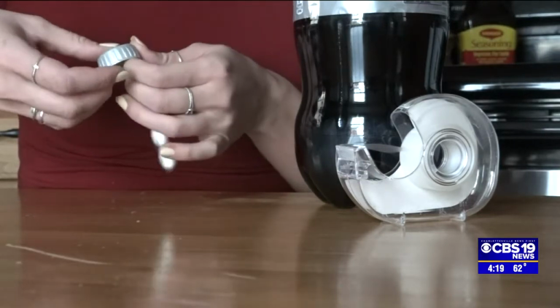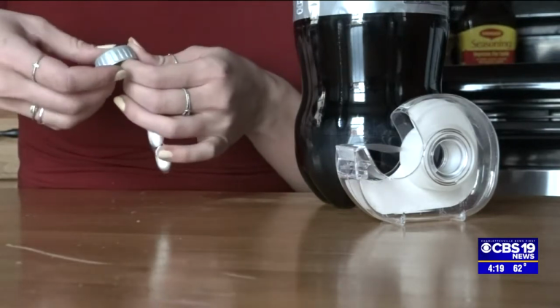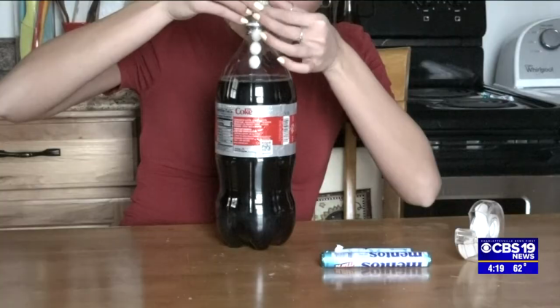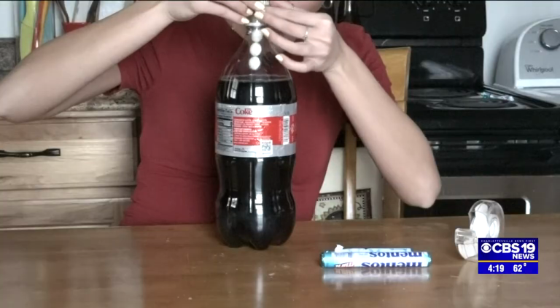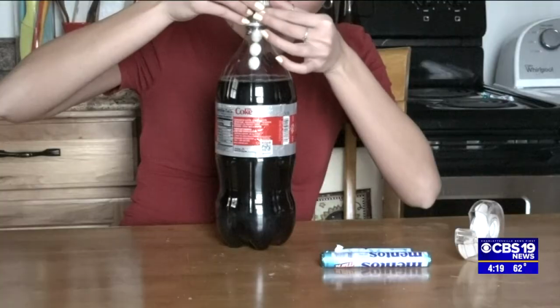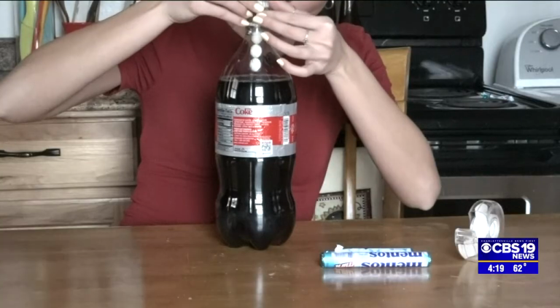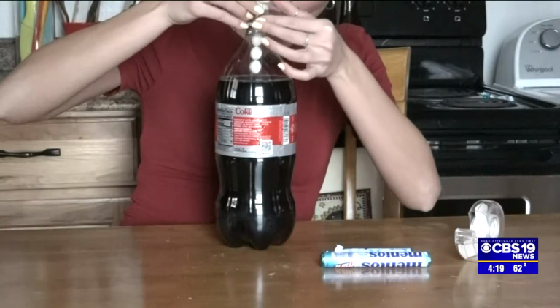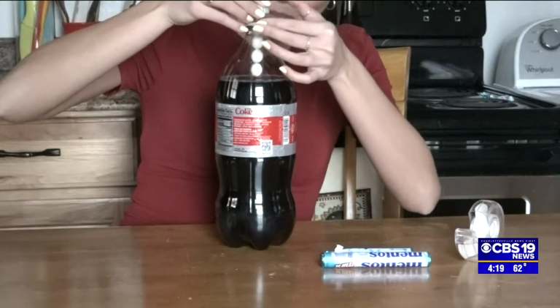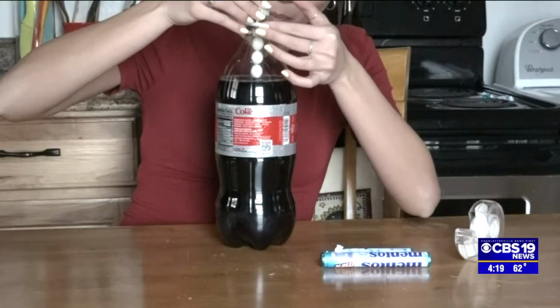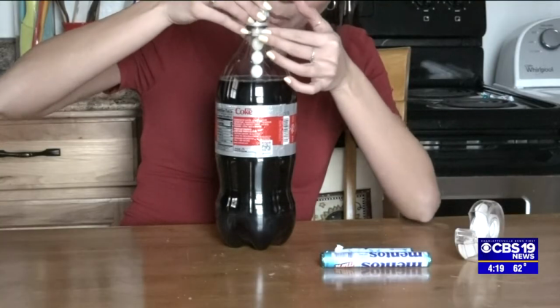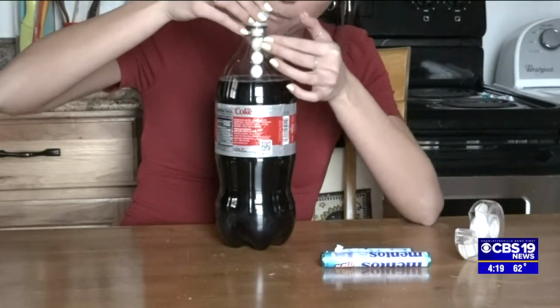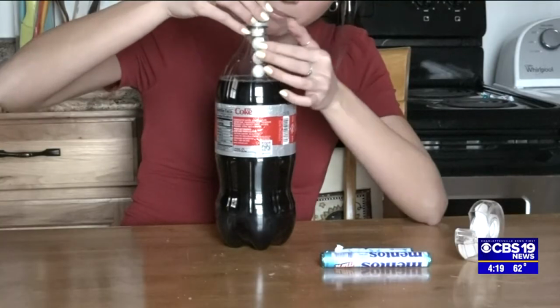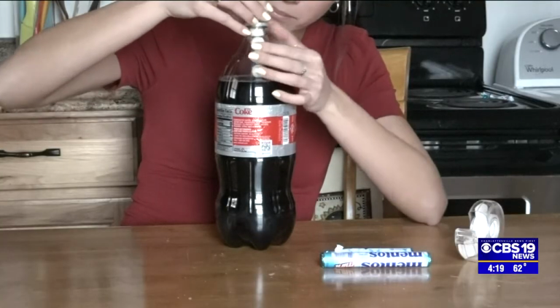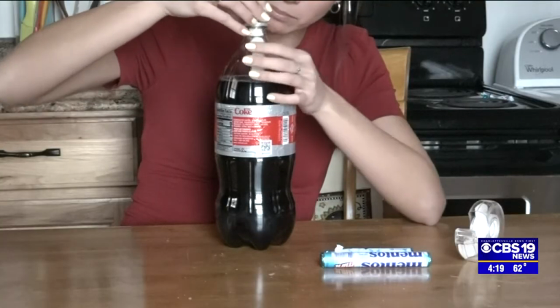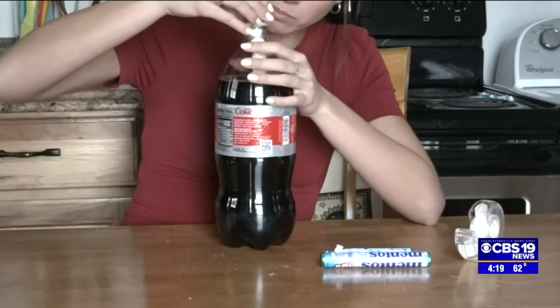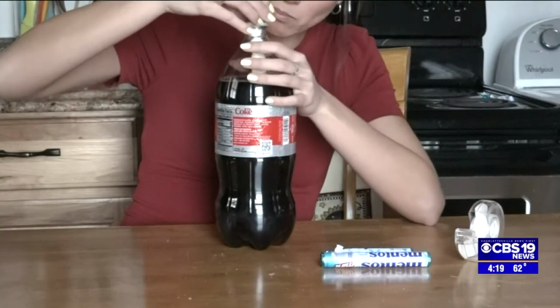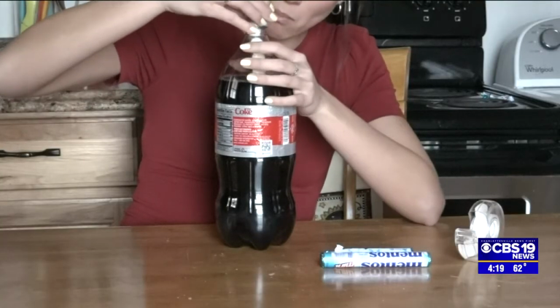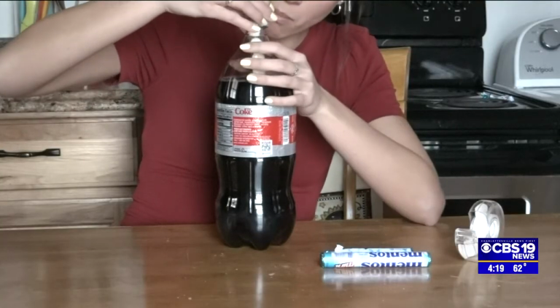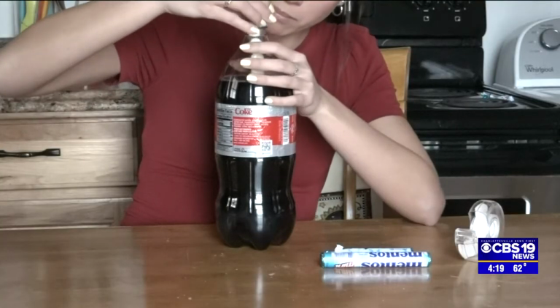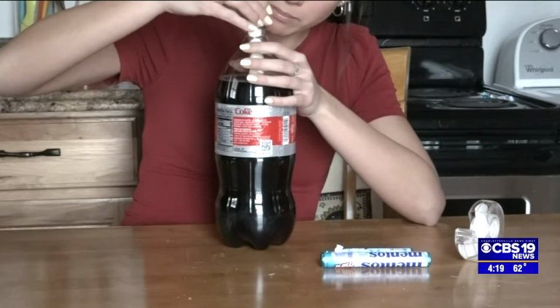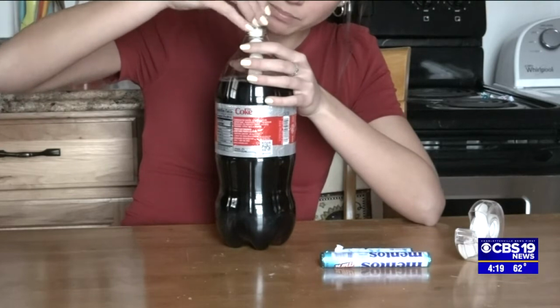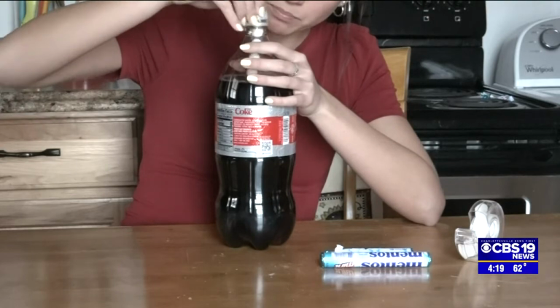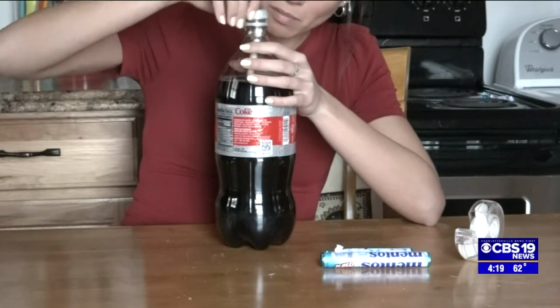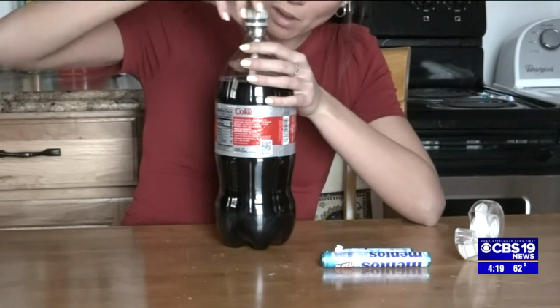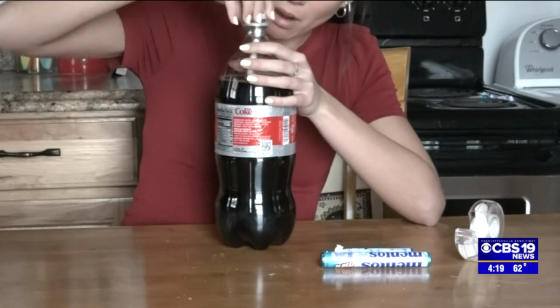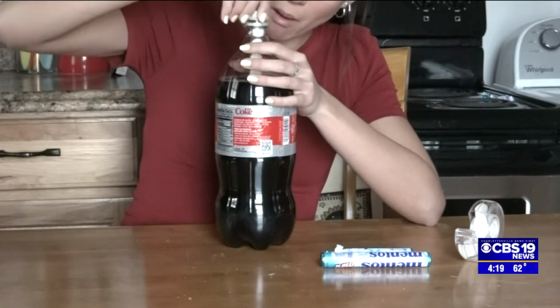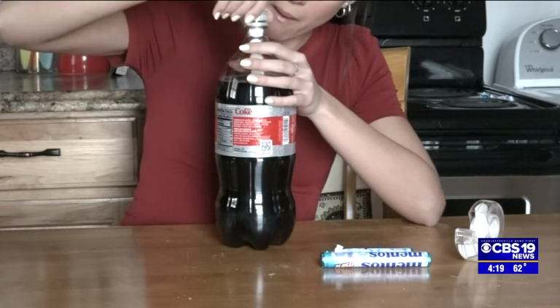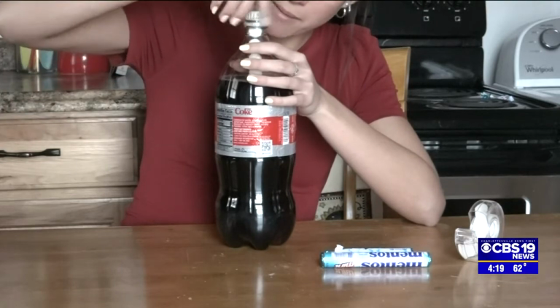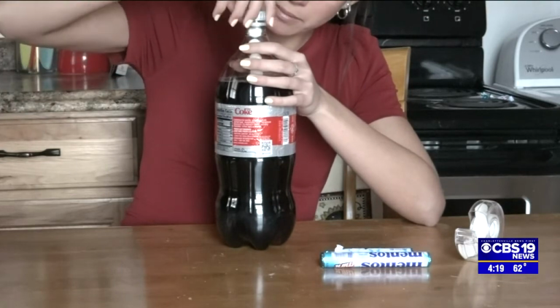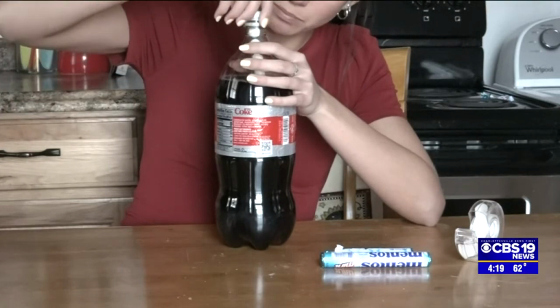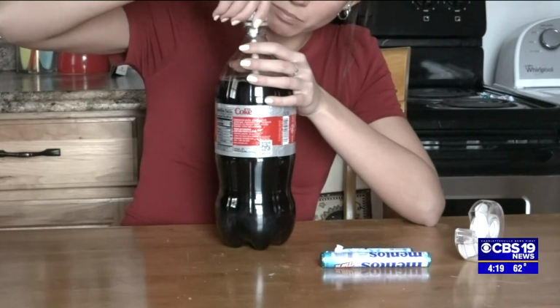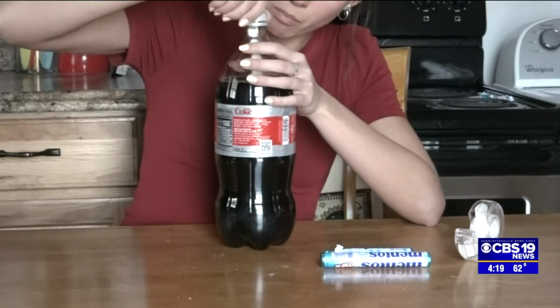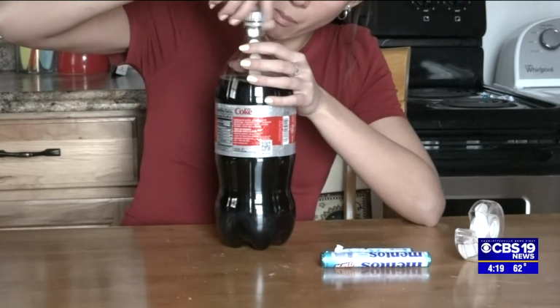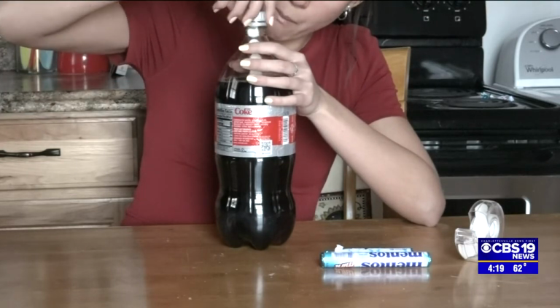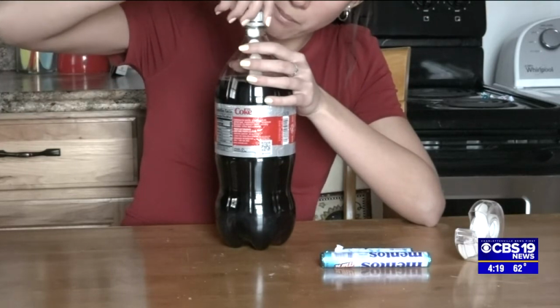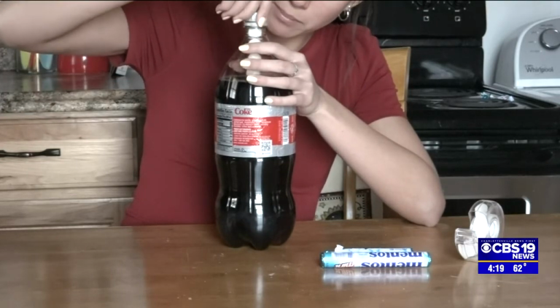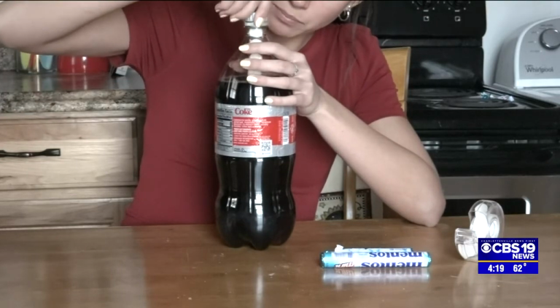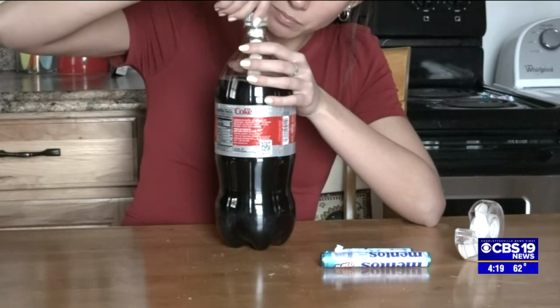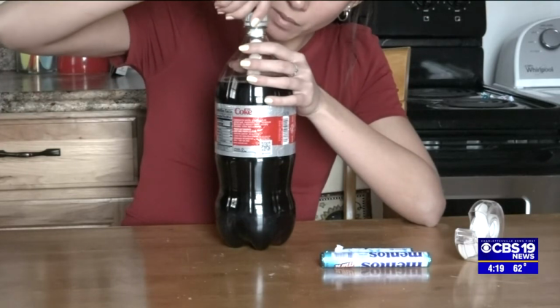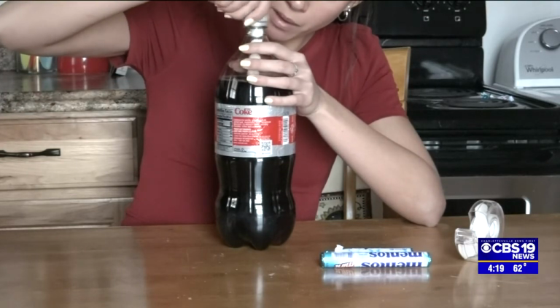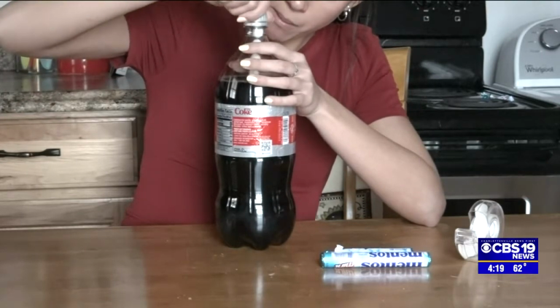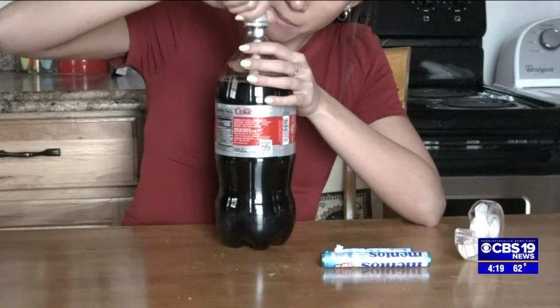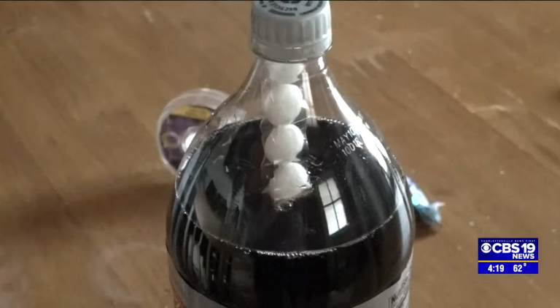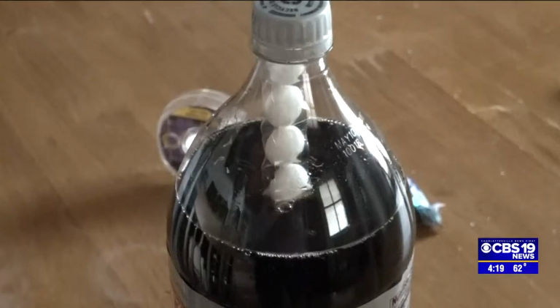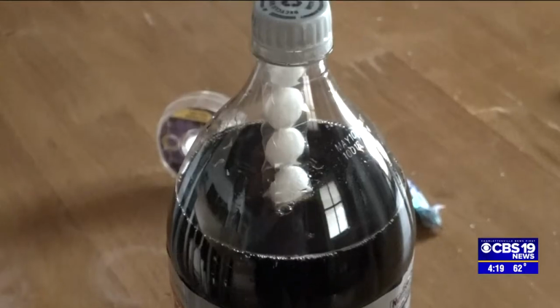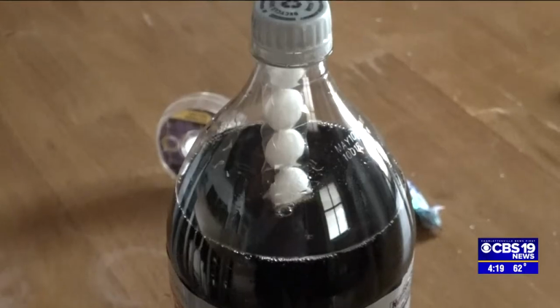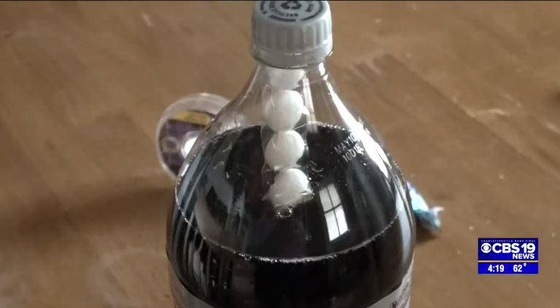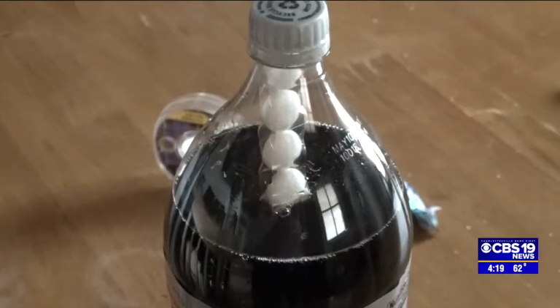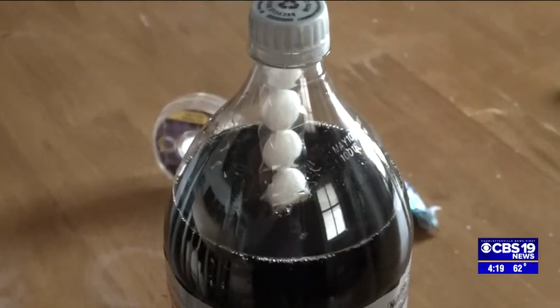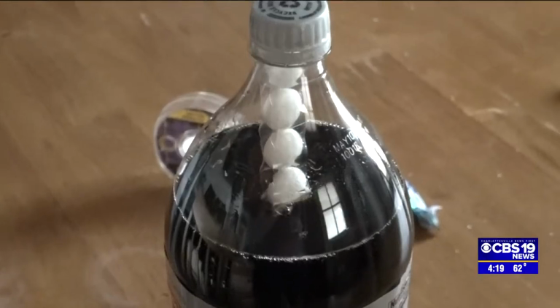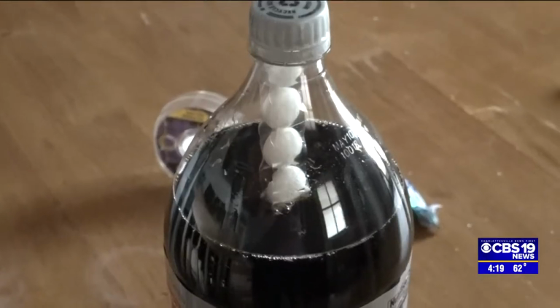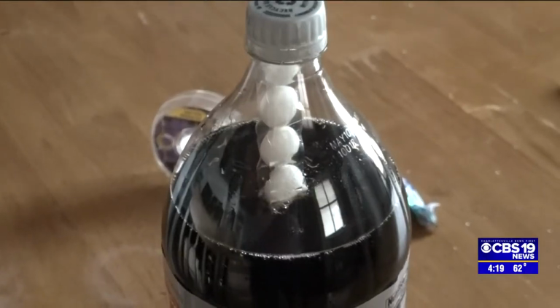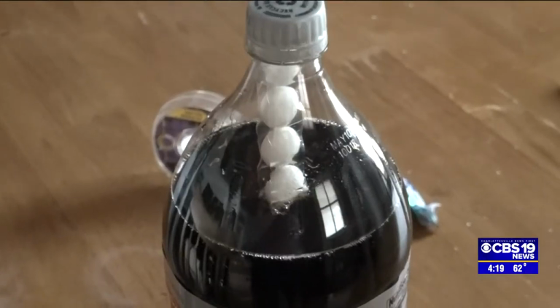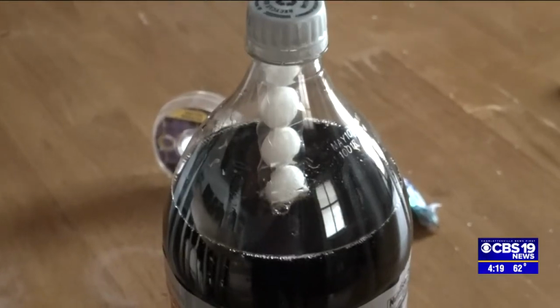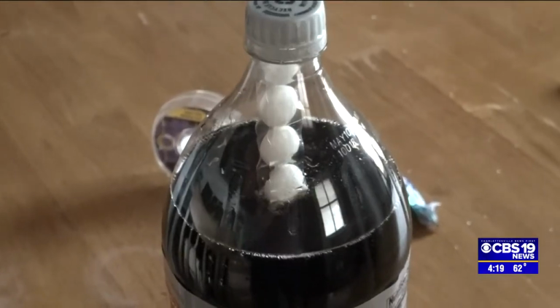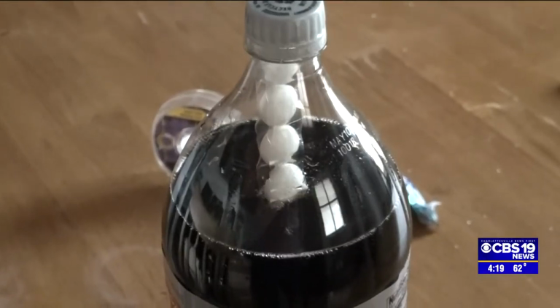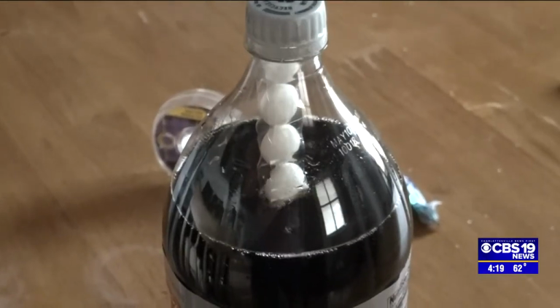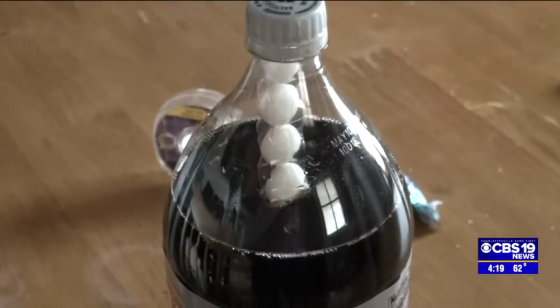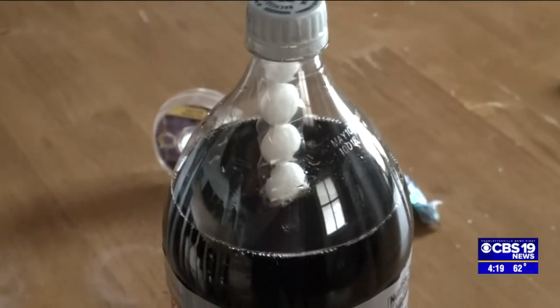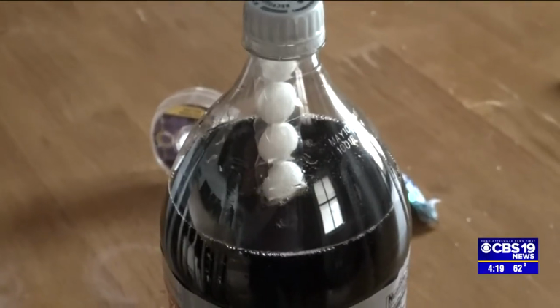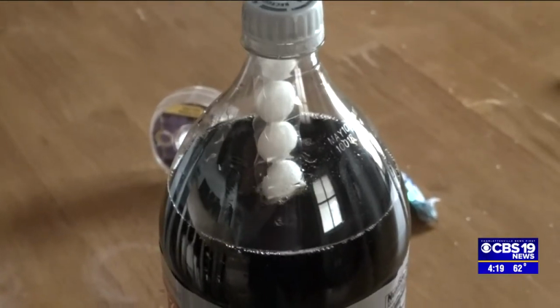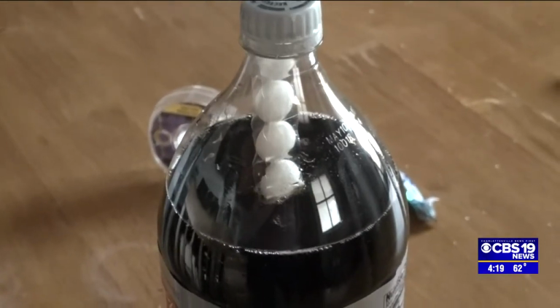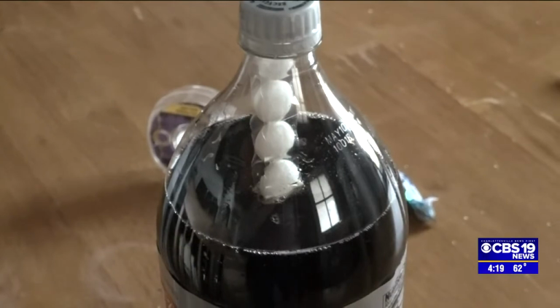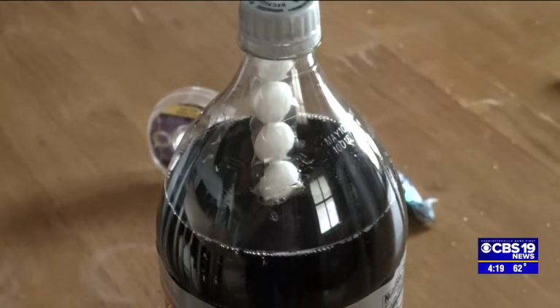Lower the taped Mentos into your bottle of Diet Coke and secure the cap tightly. Your soda rocket is now ready to go outside.